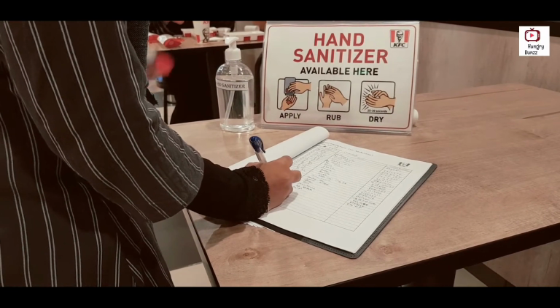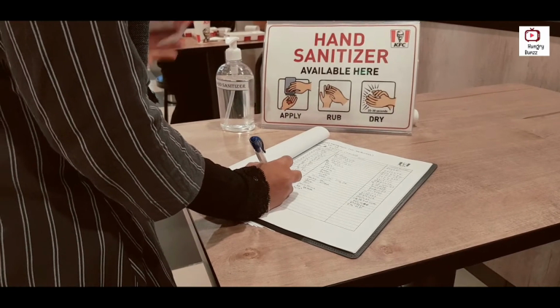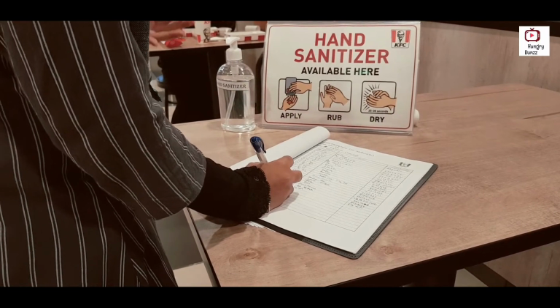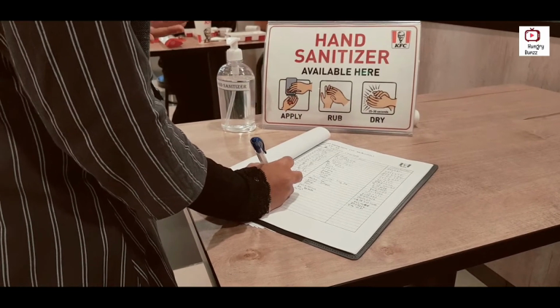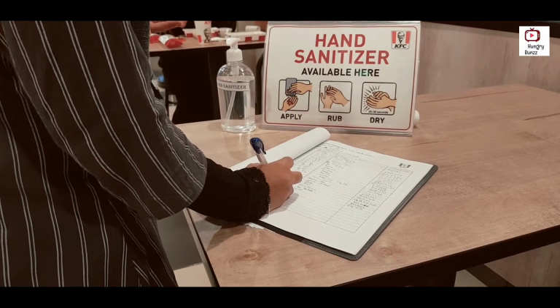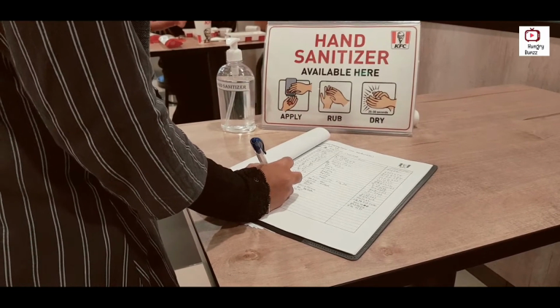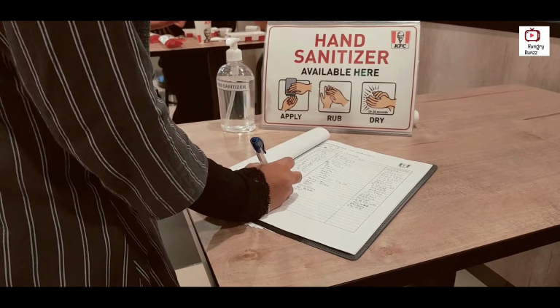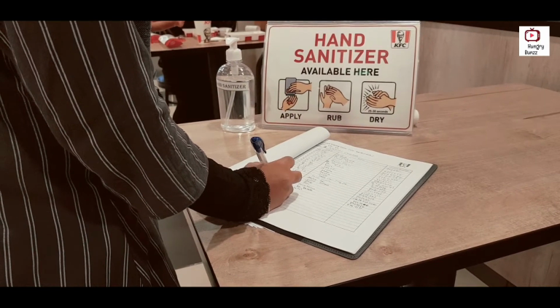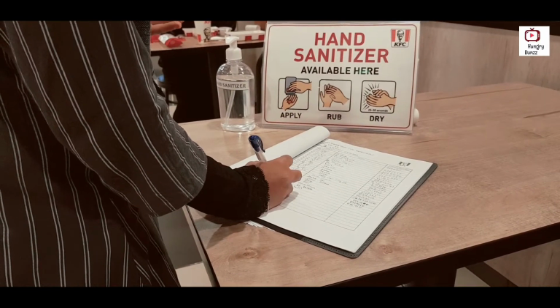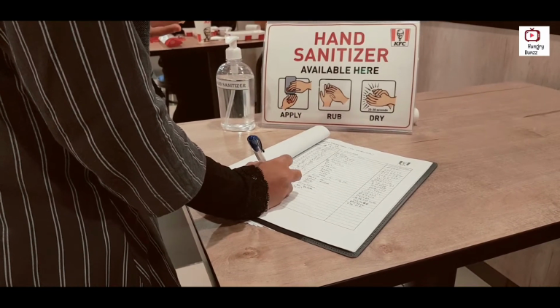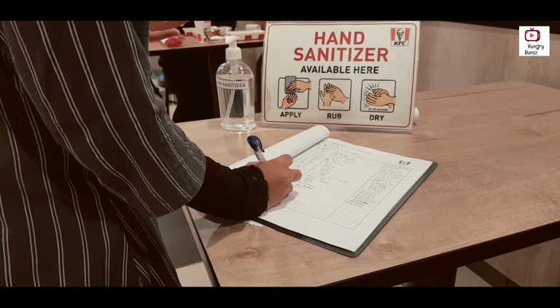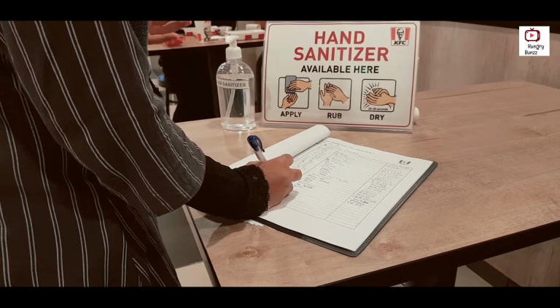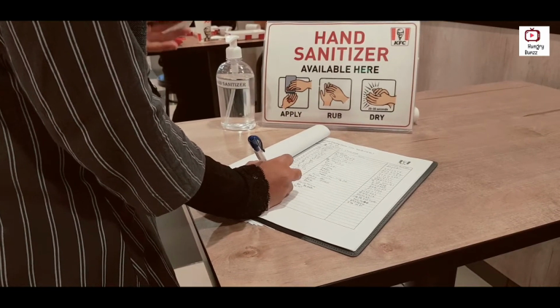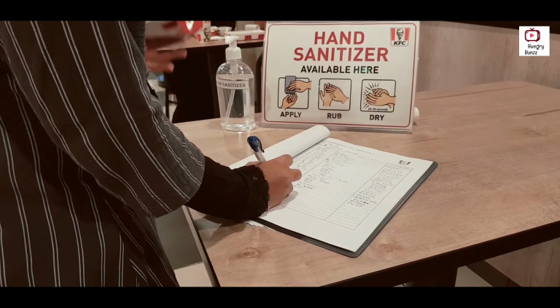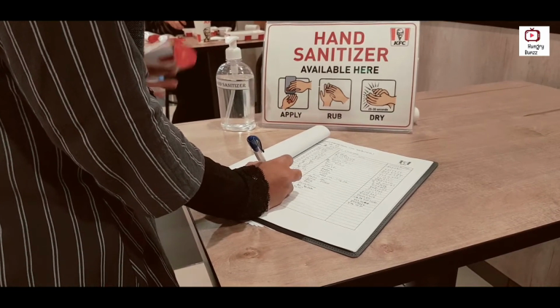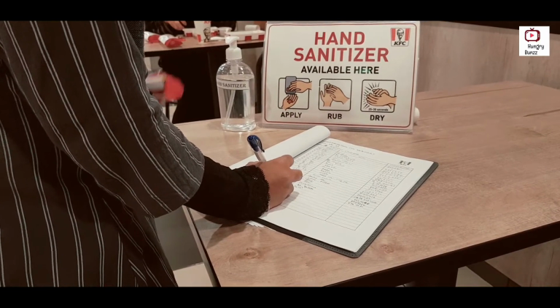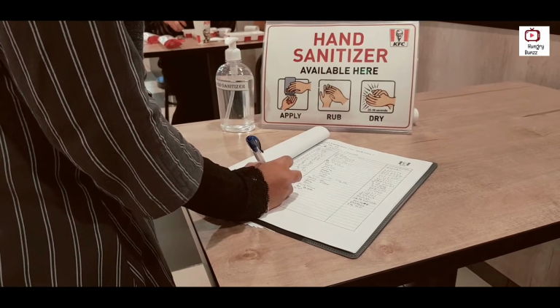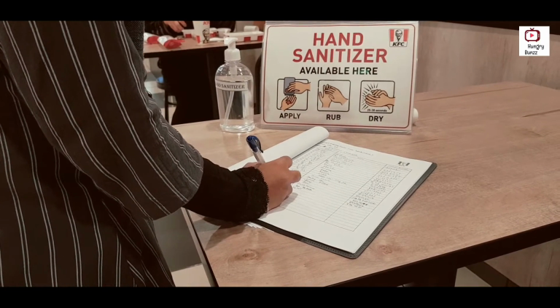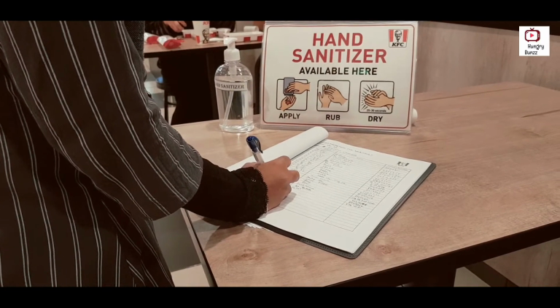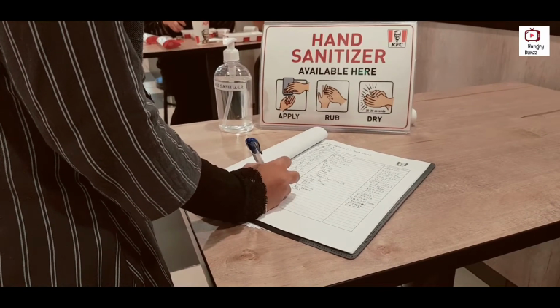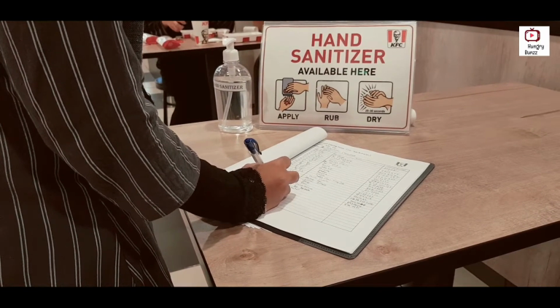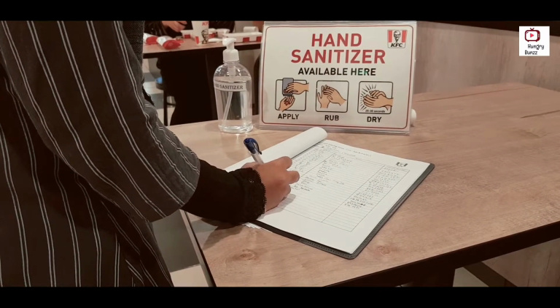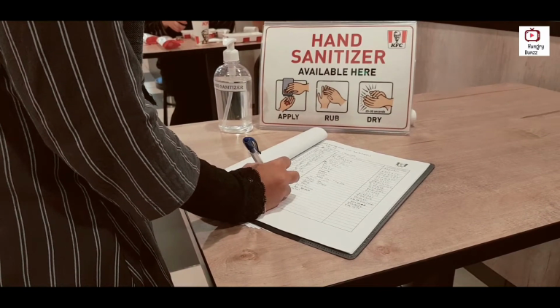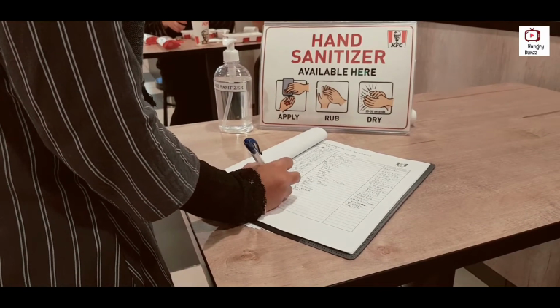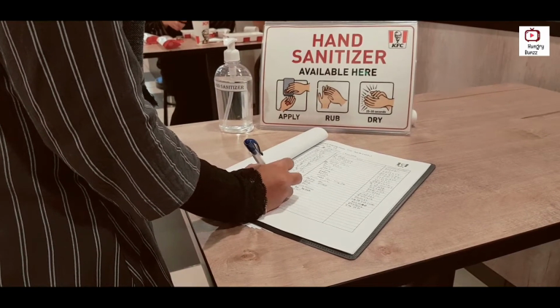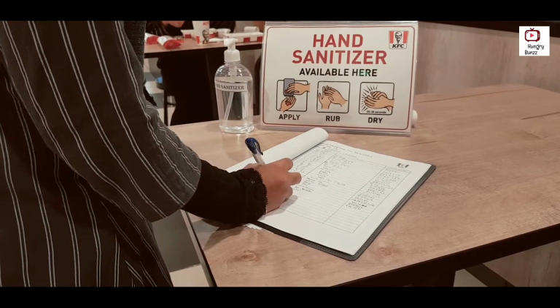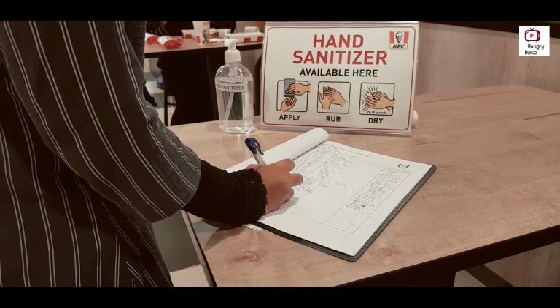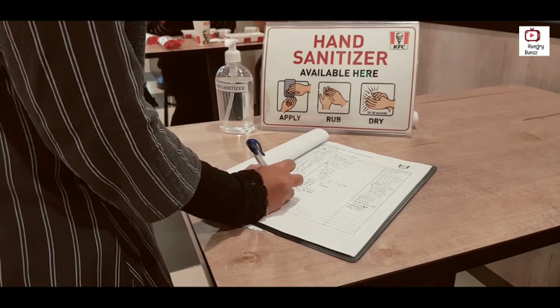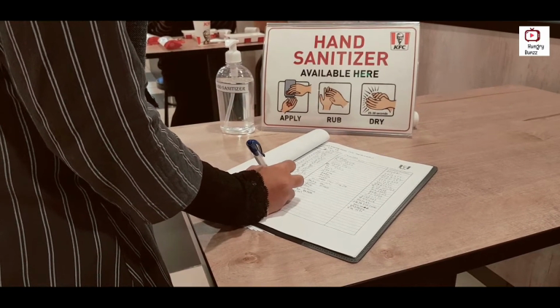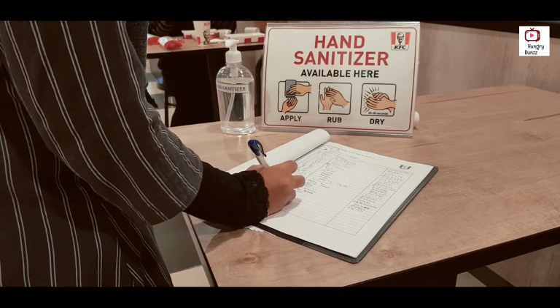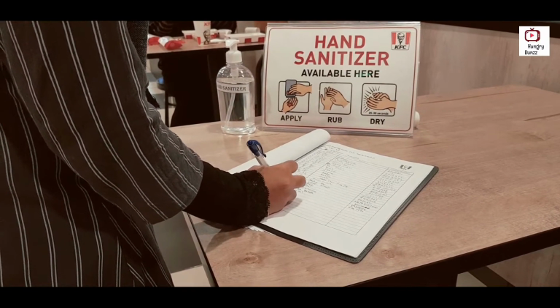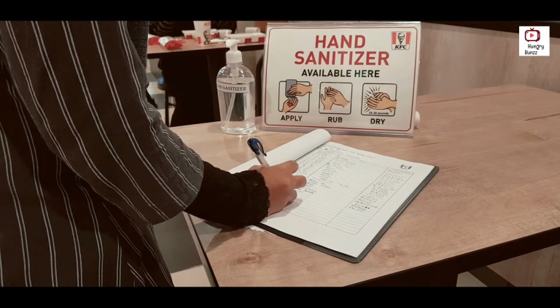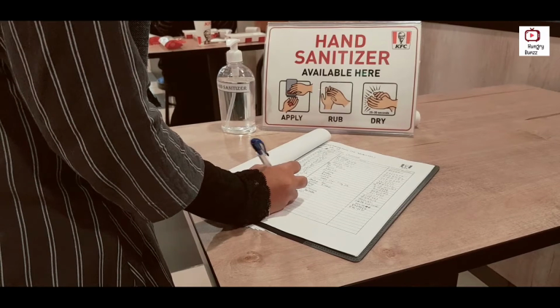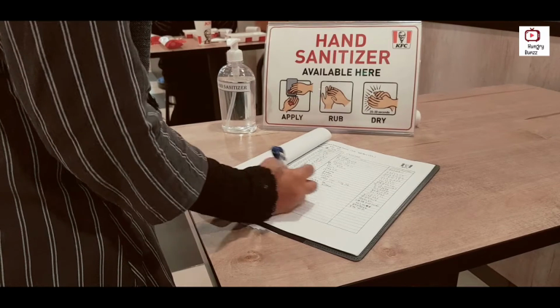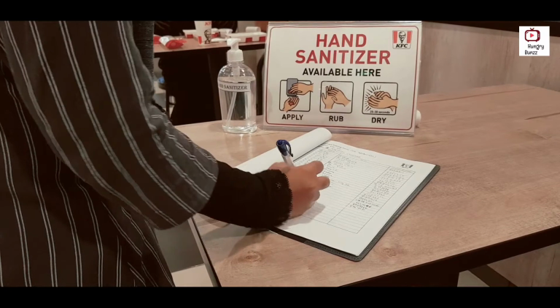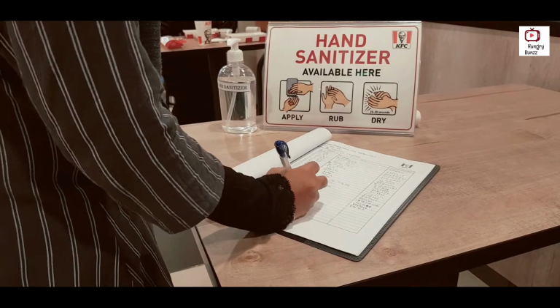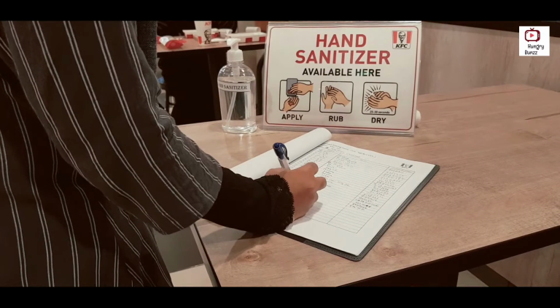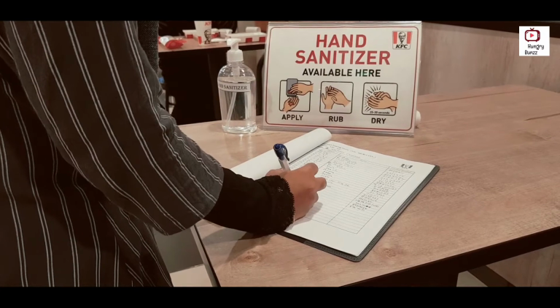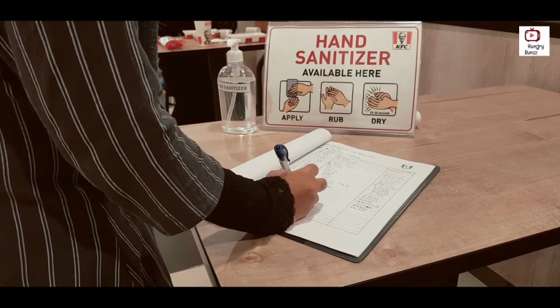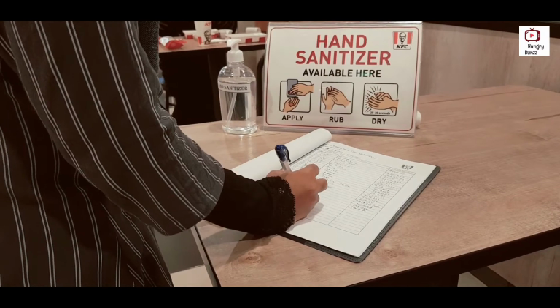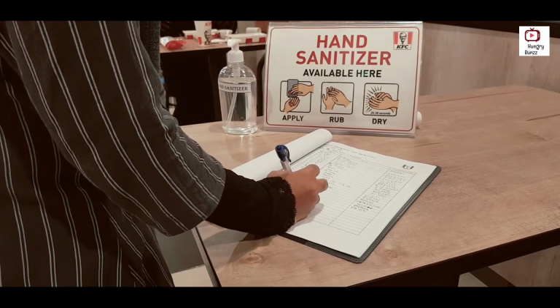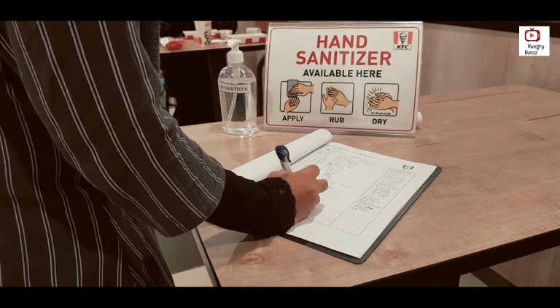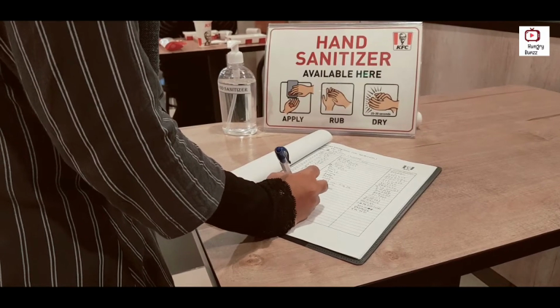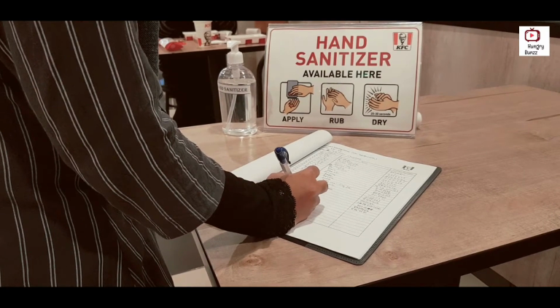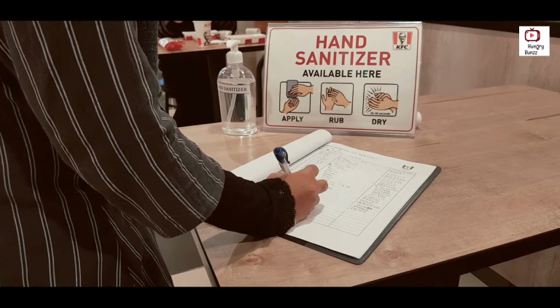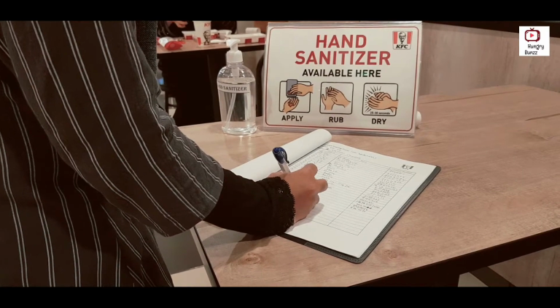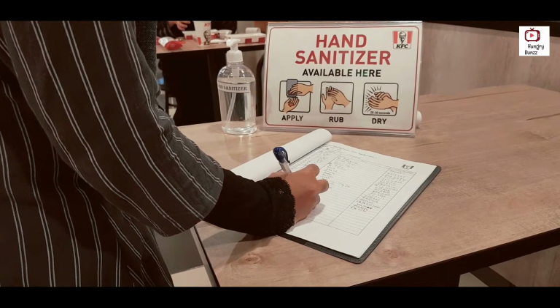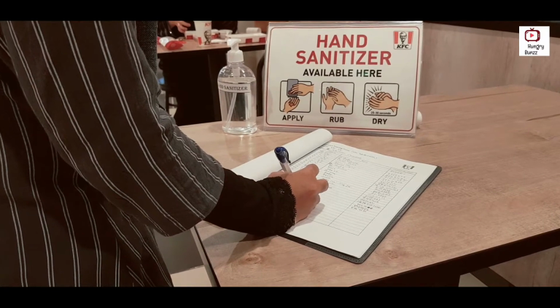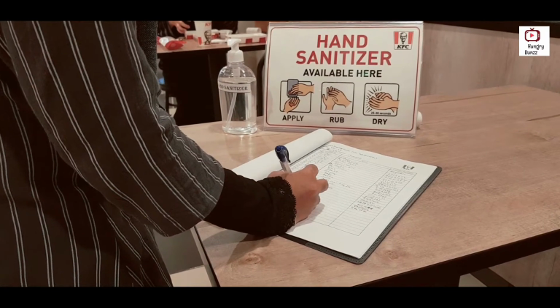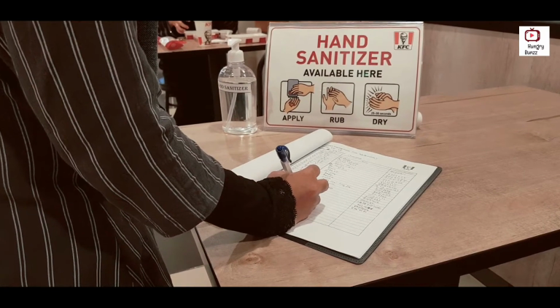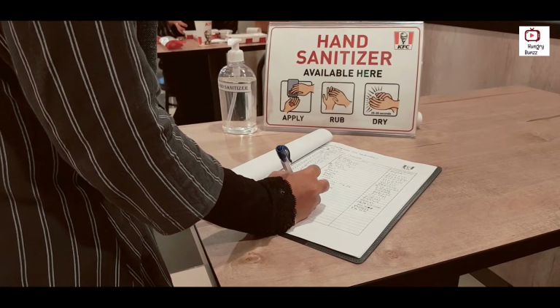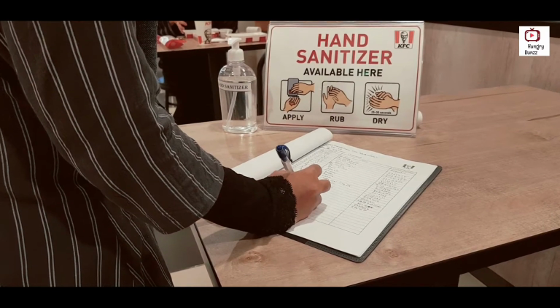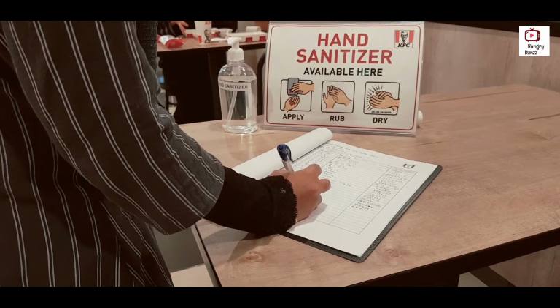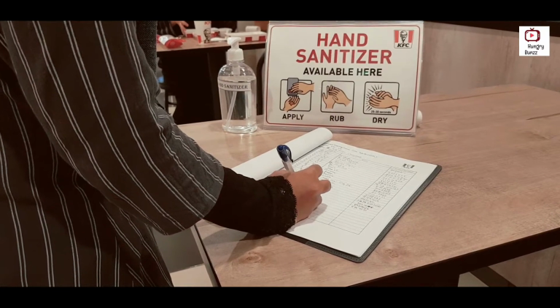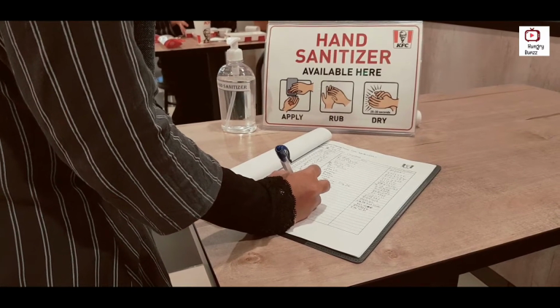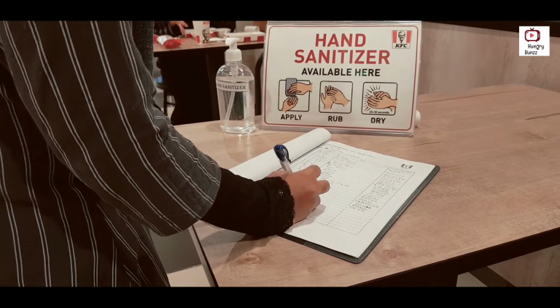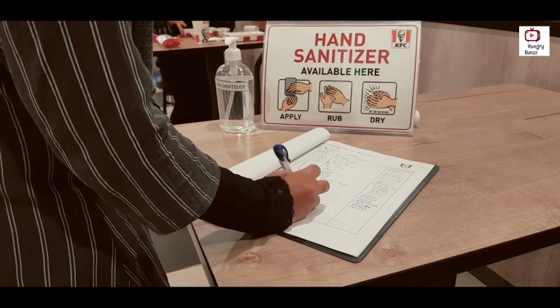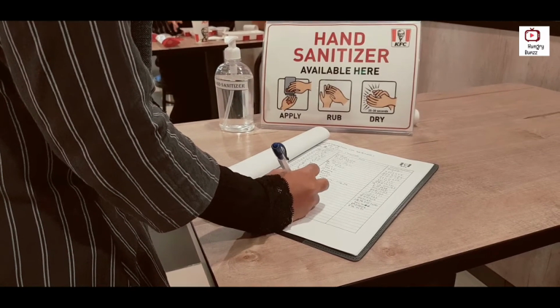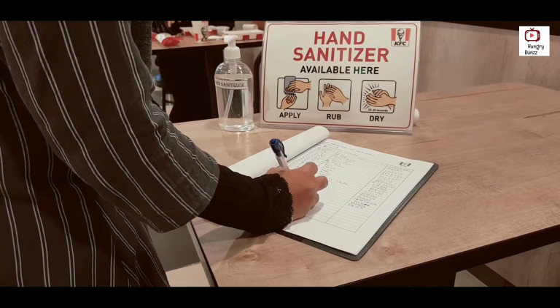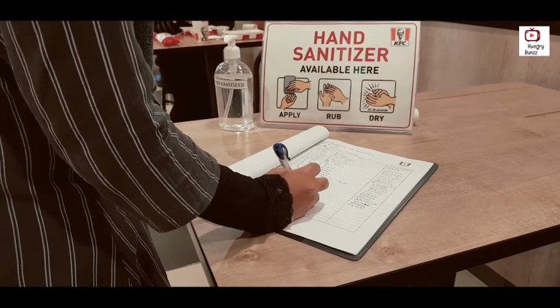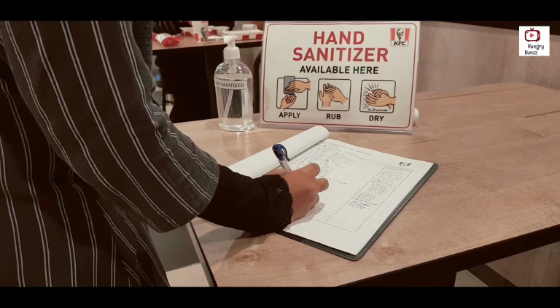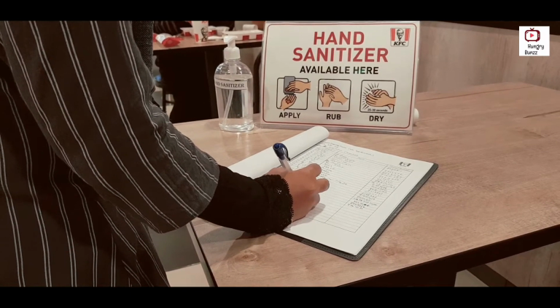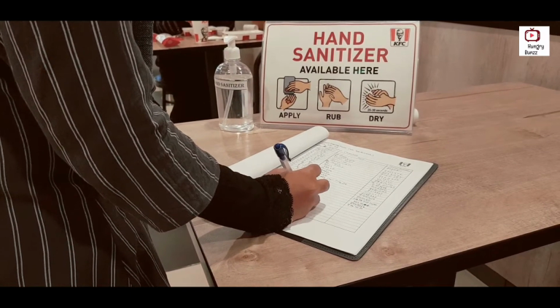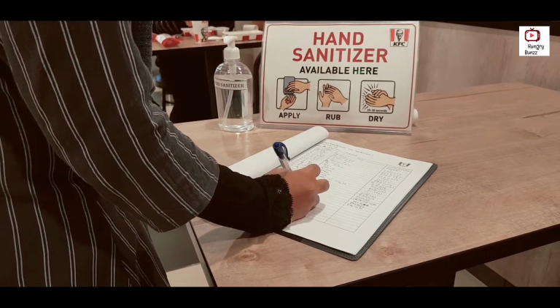After entering, we should write our name and contact number on the logbook and sanitize our hands.